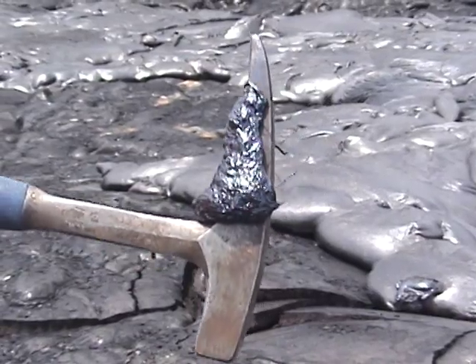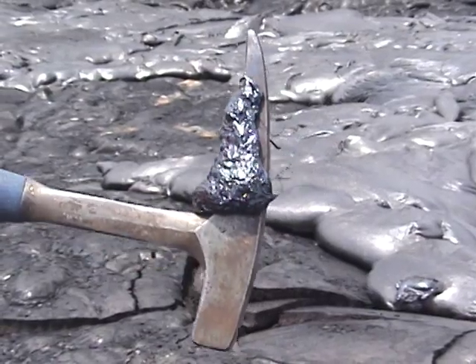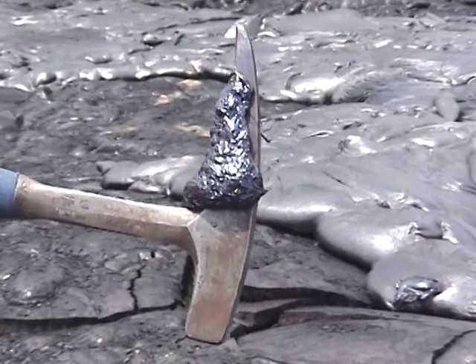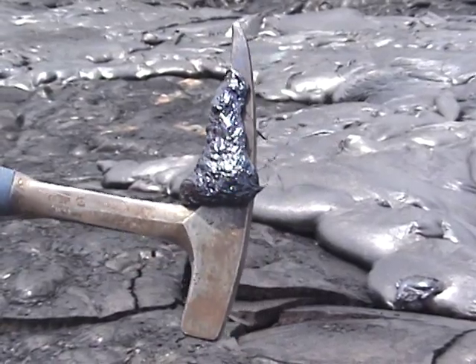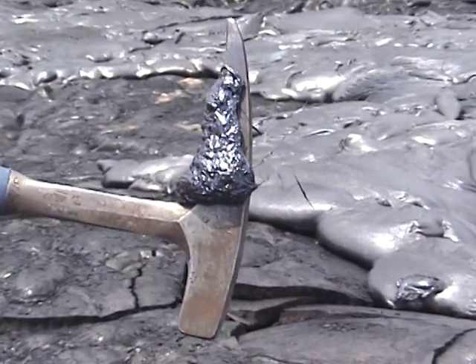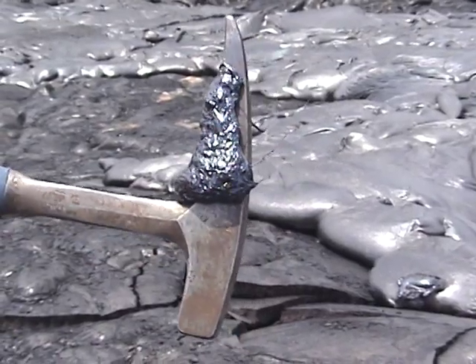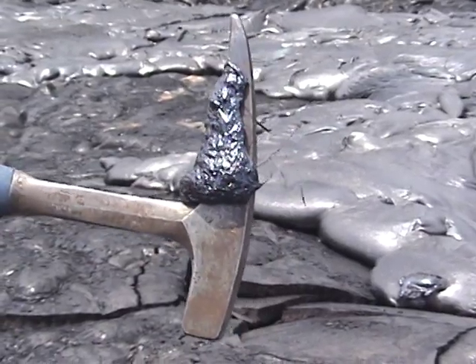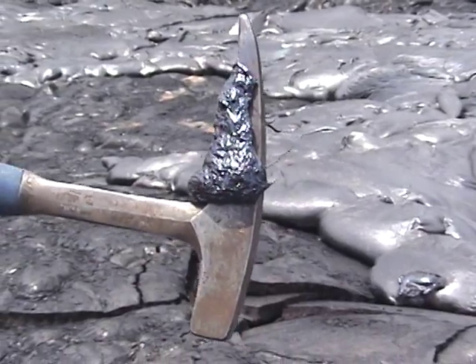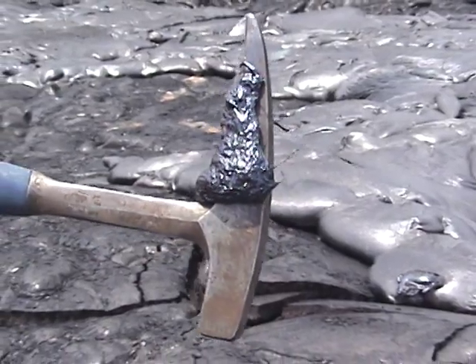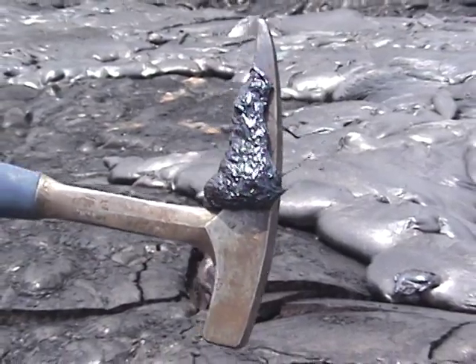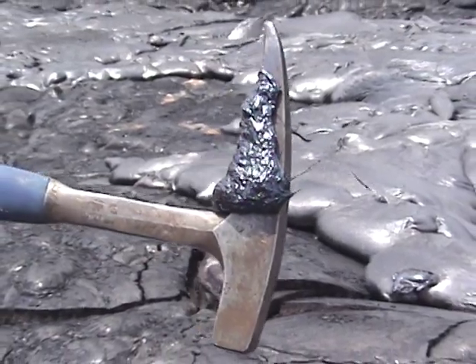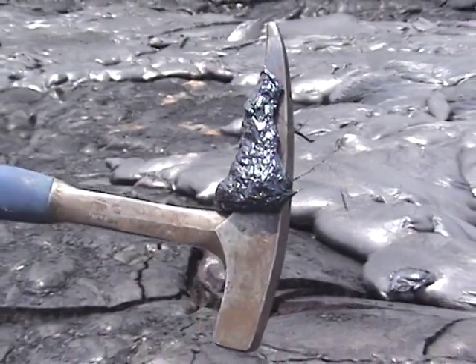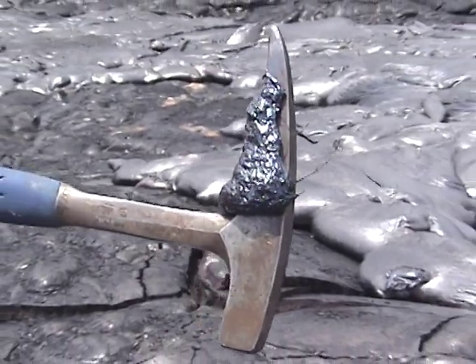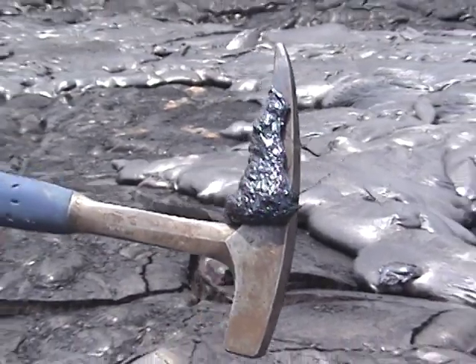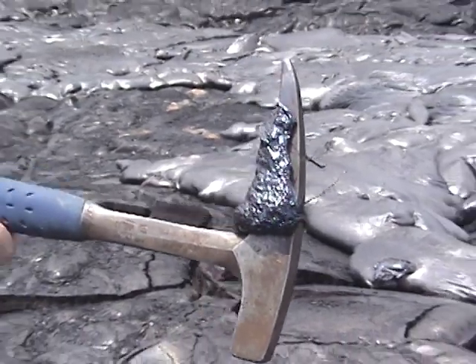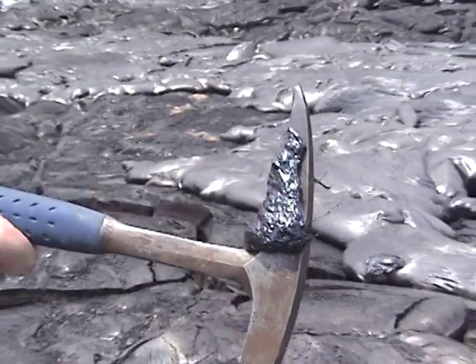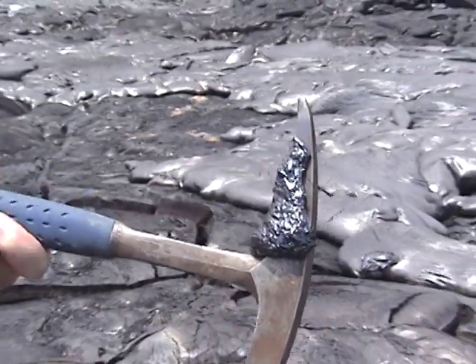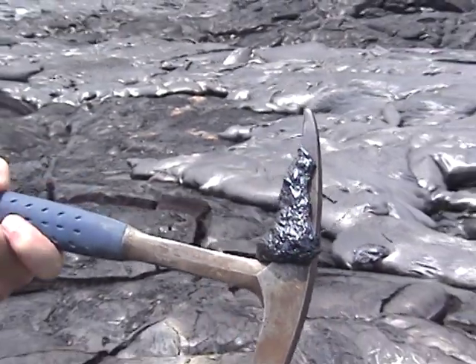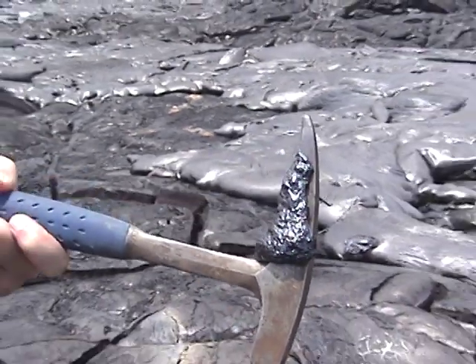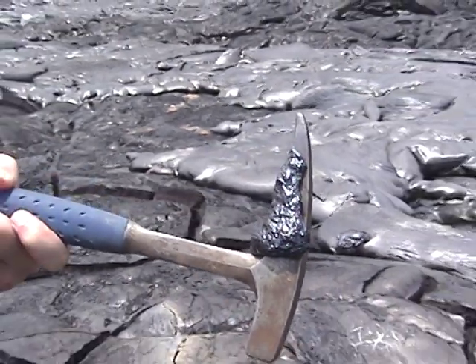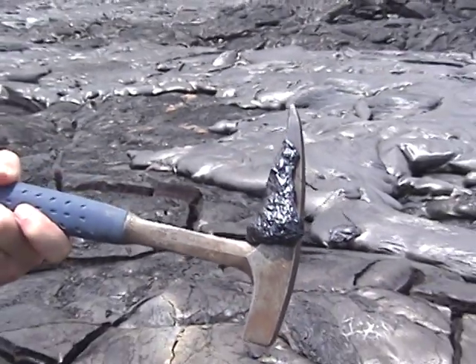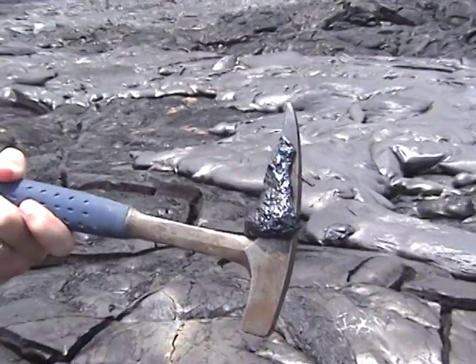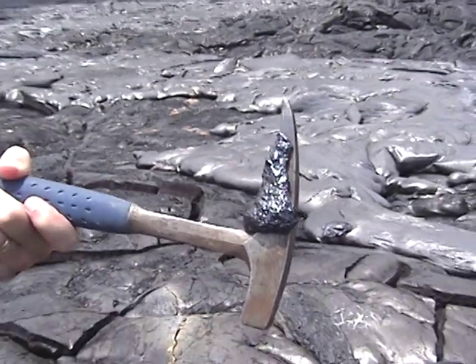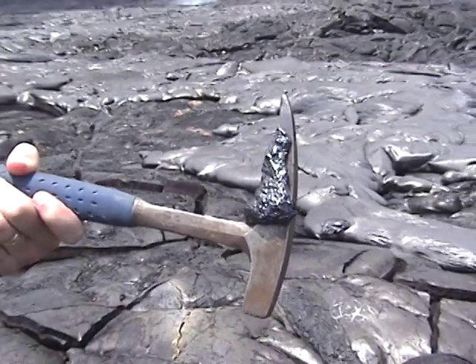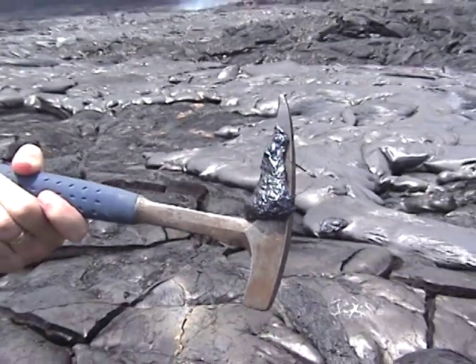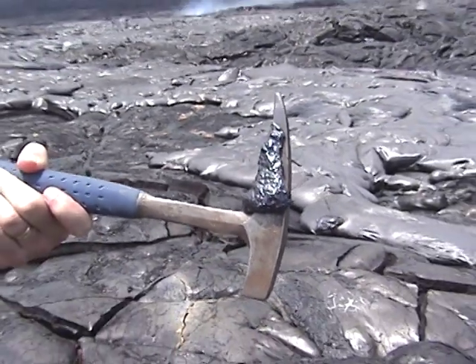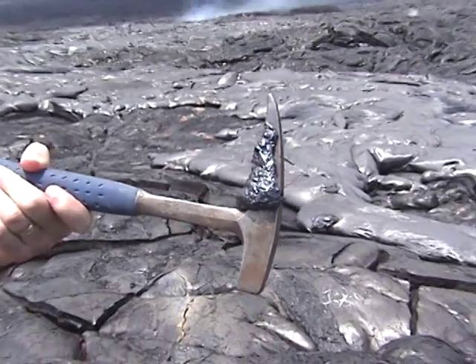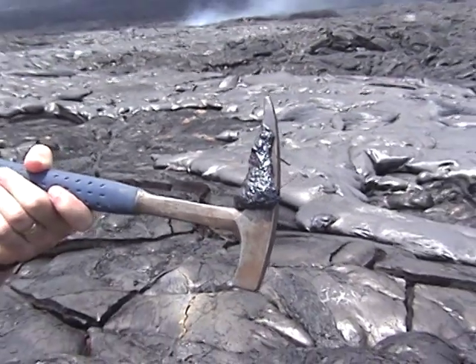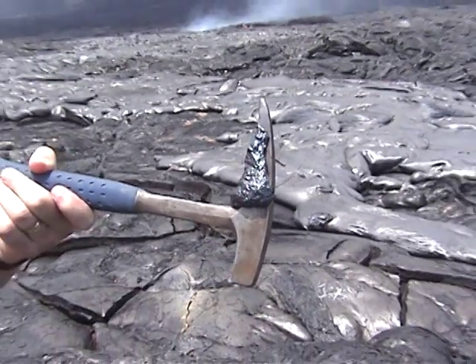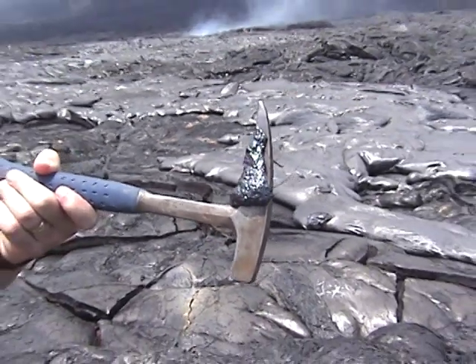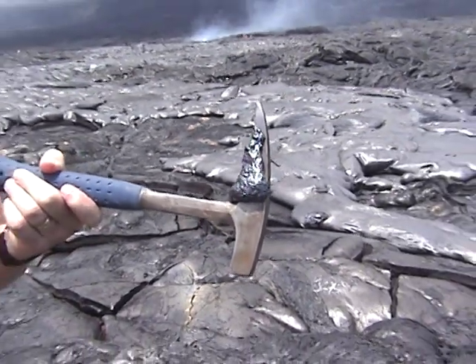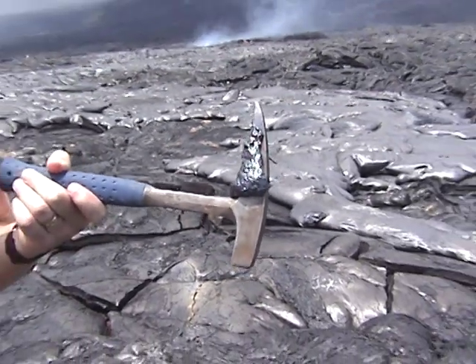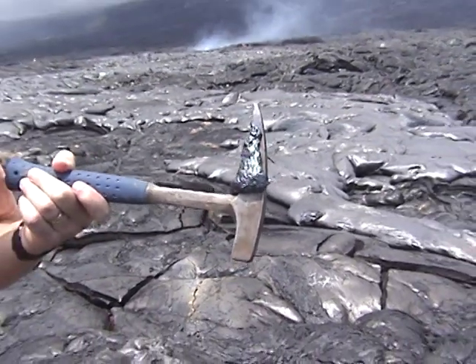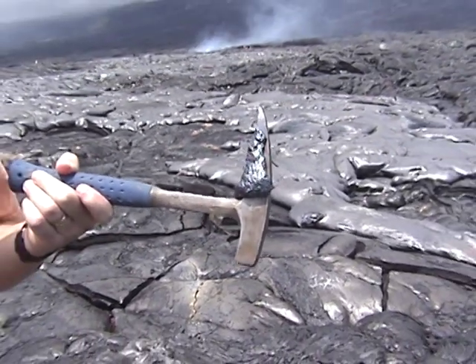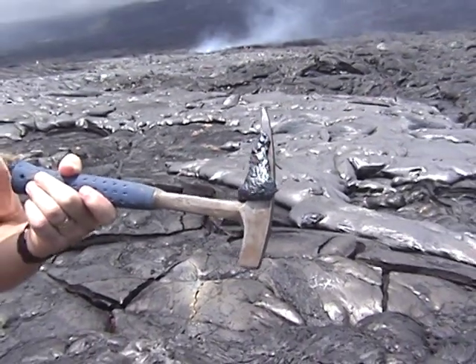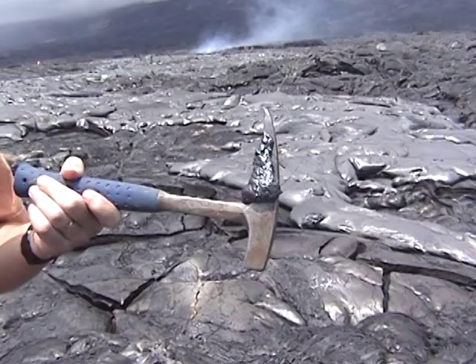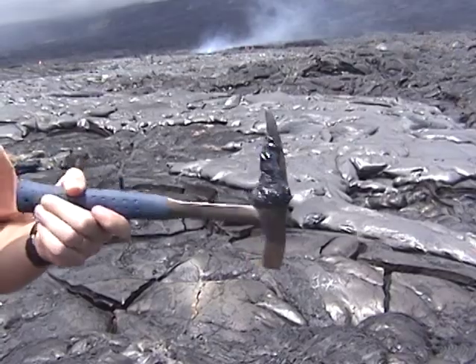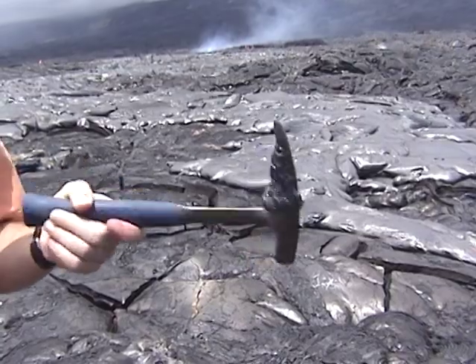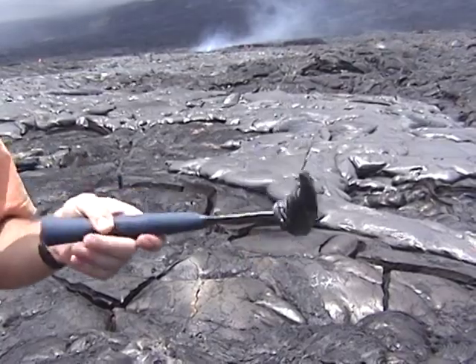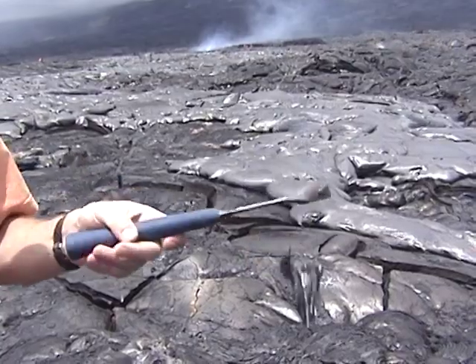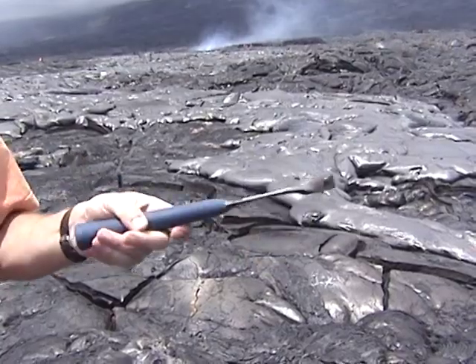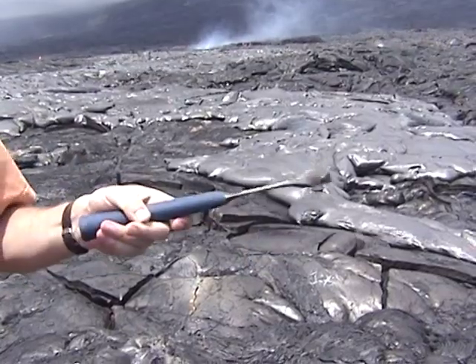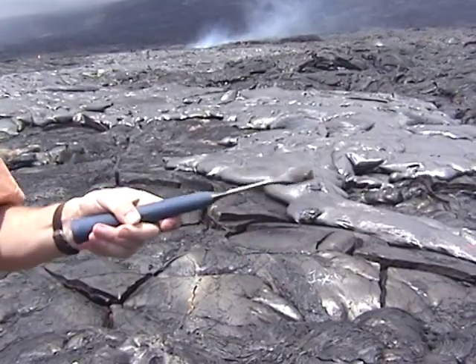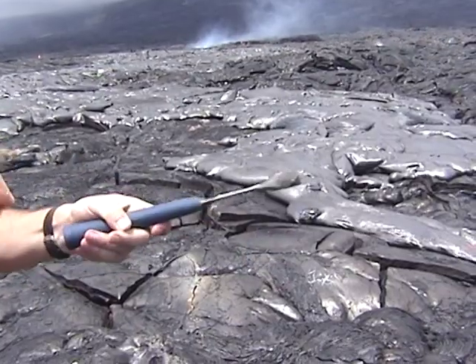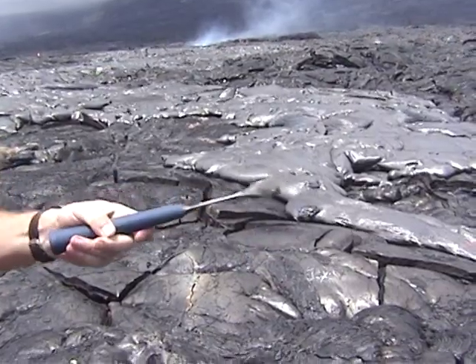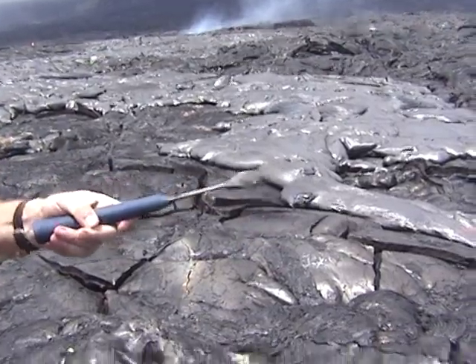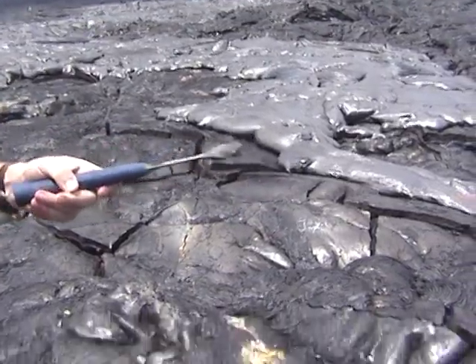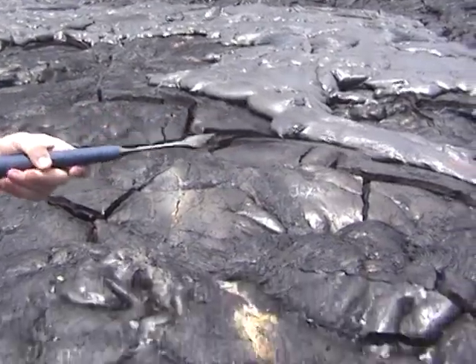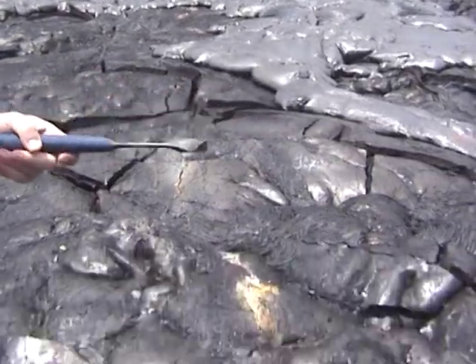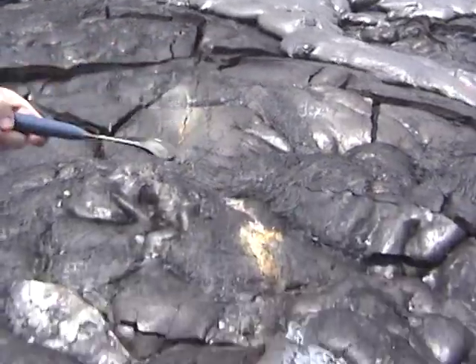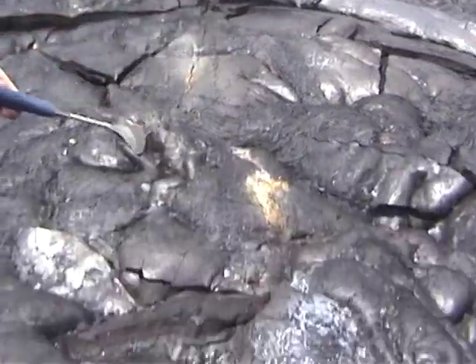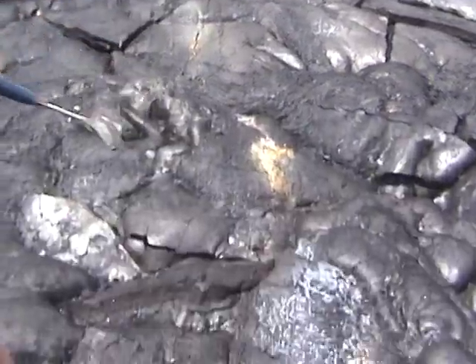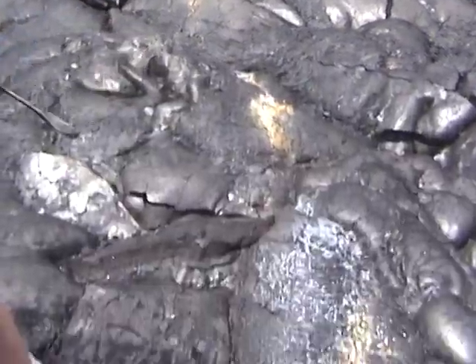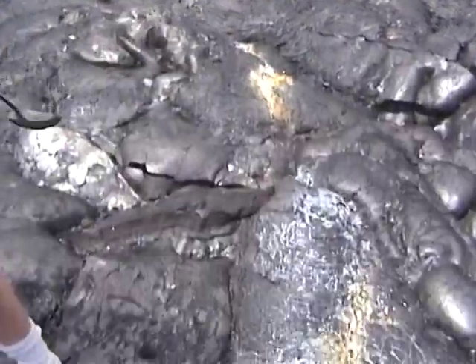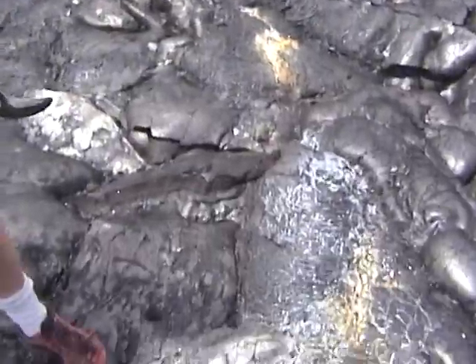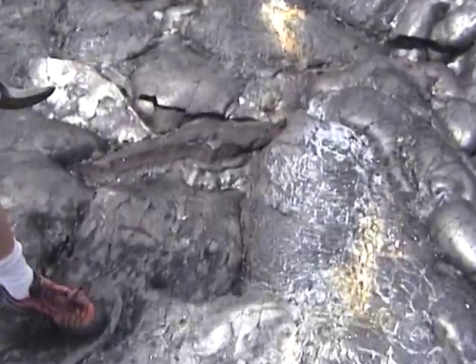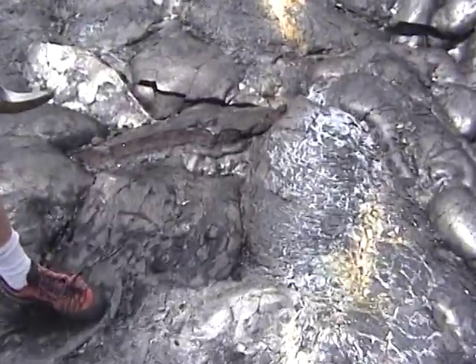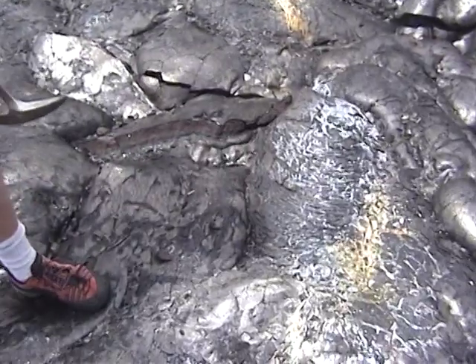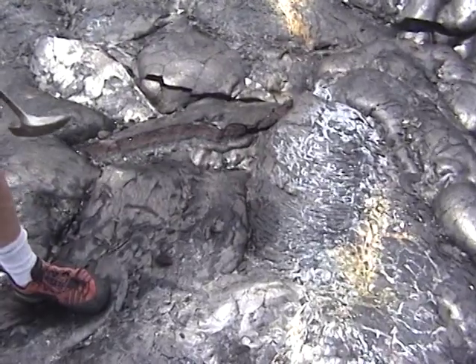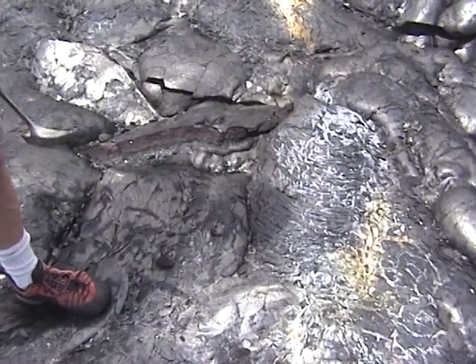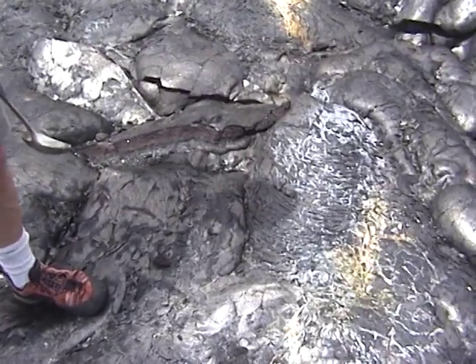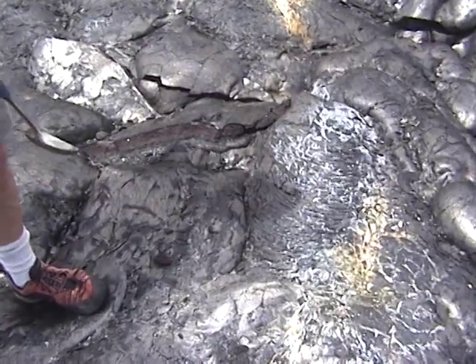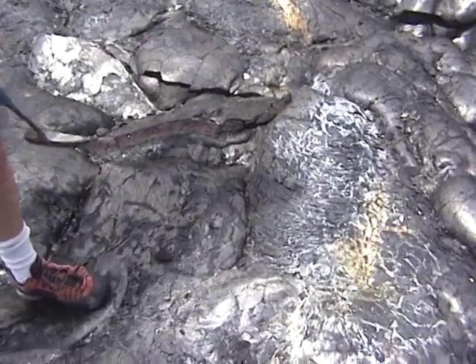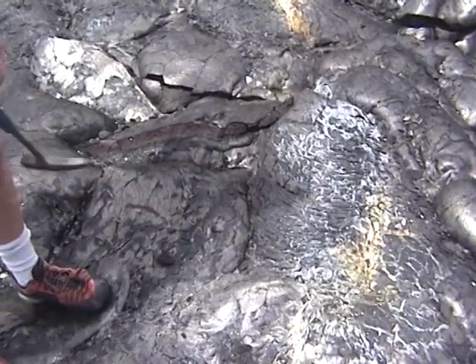Man, I thought I was going to burn my face off there. It's still too hot to touch, Nick.